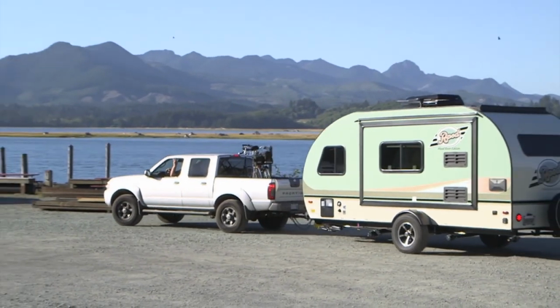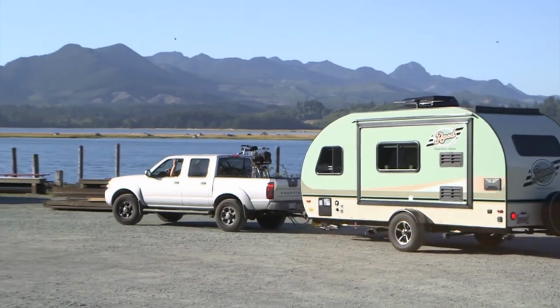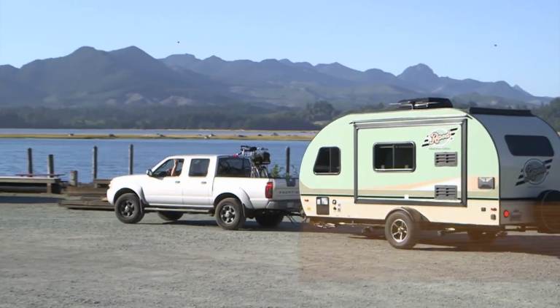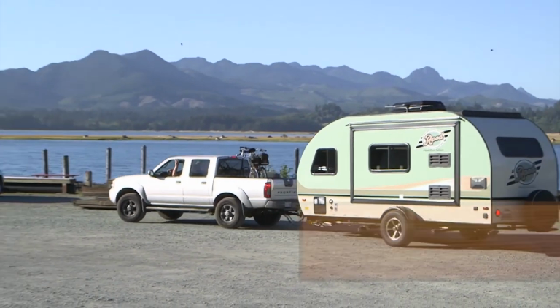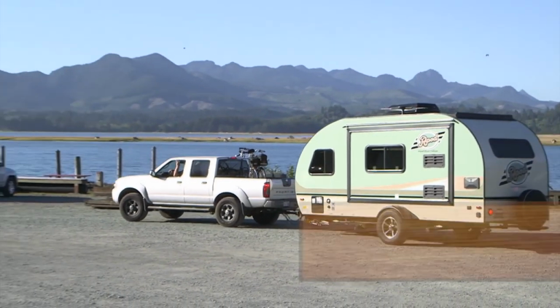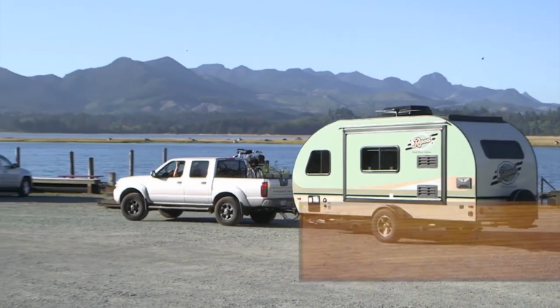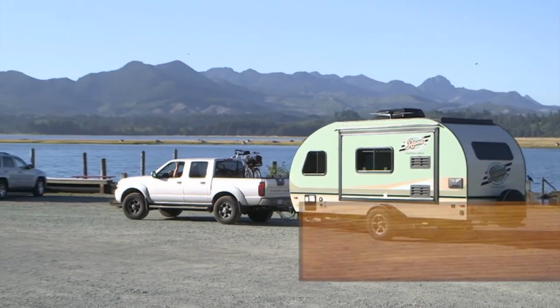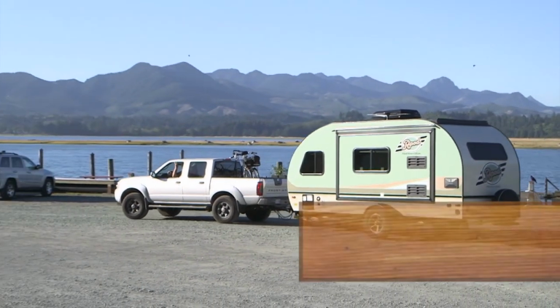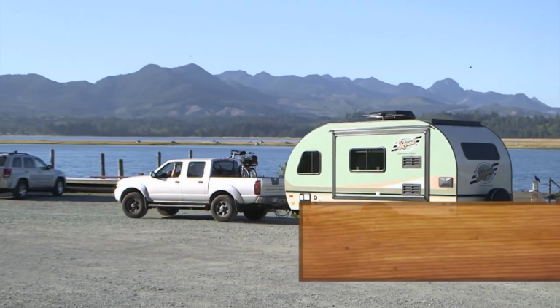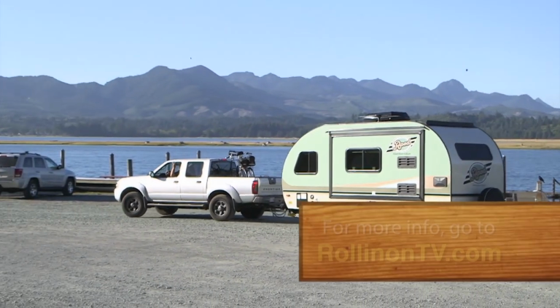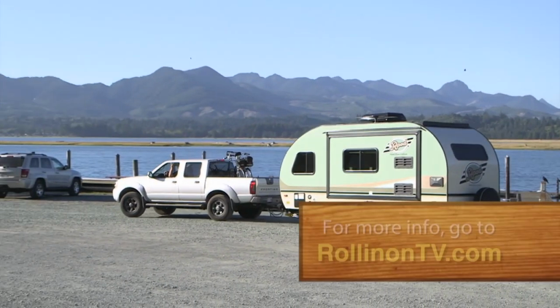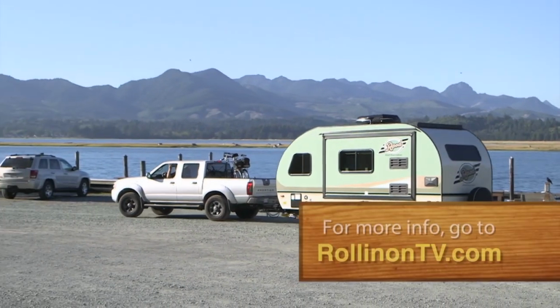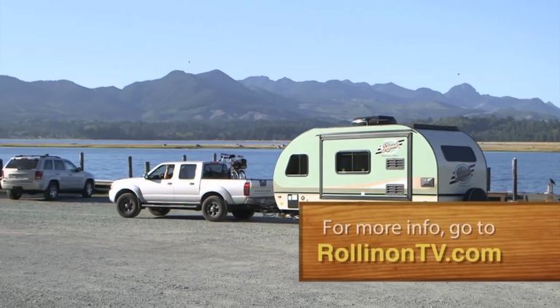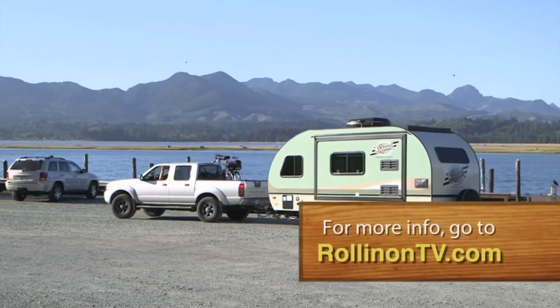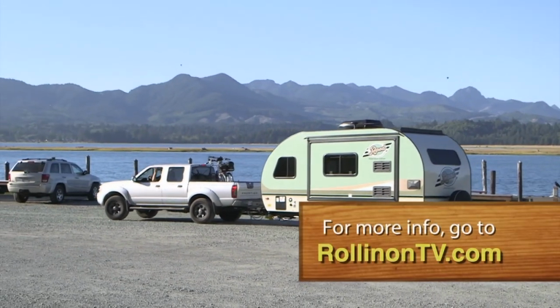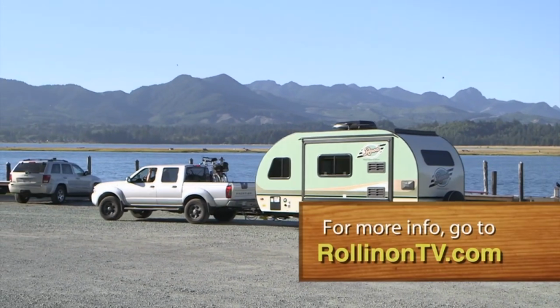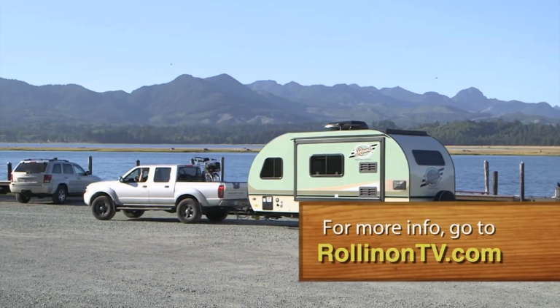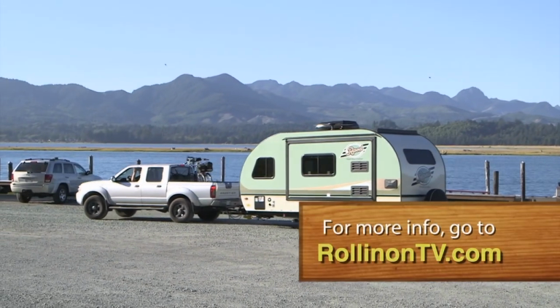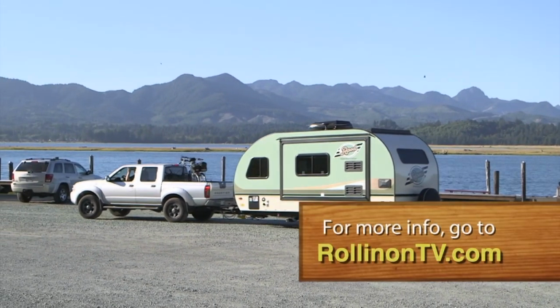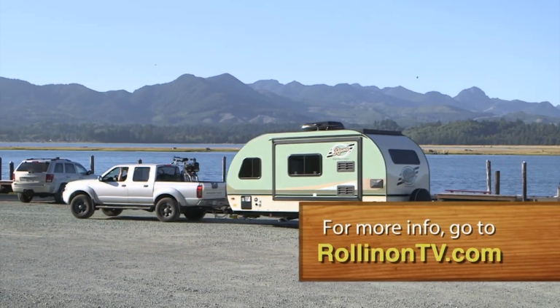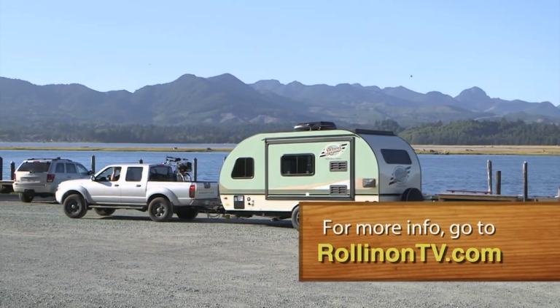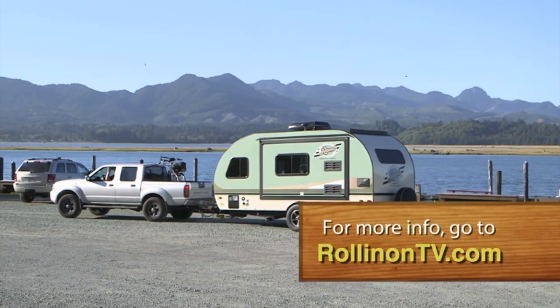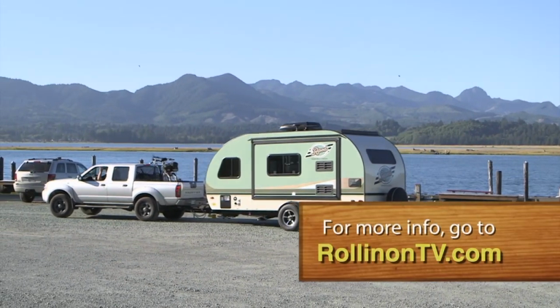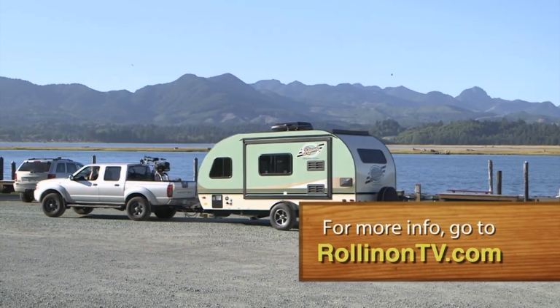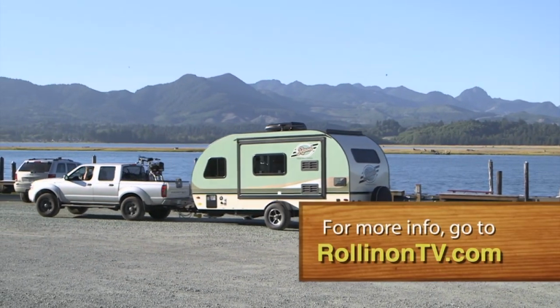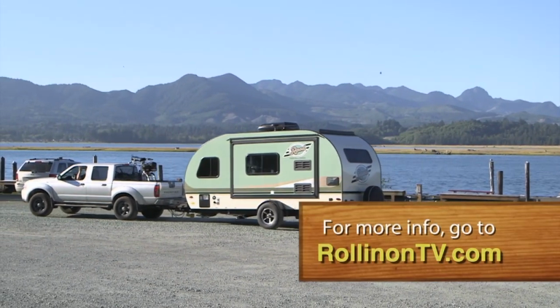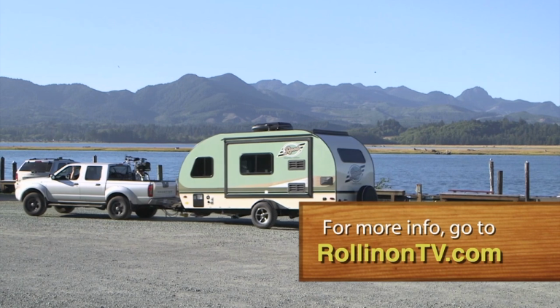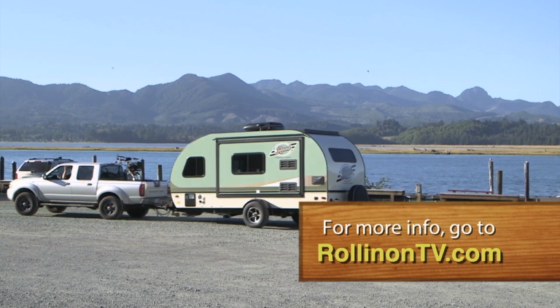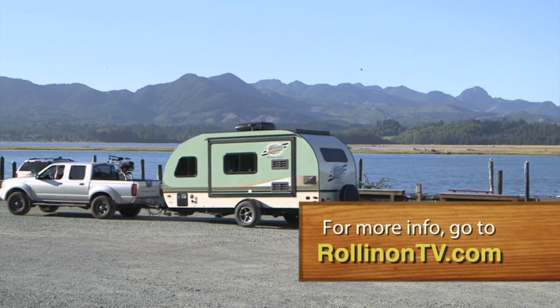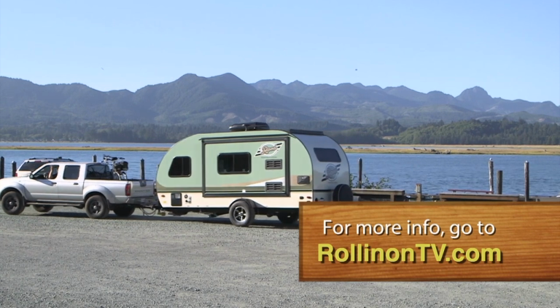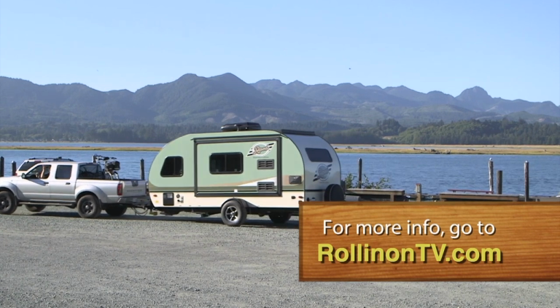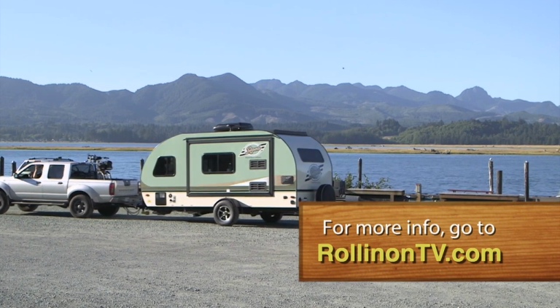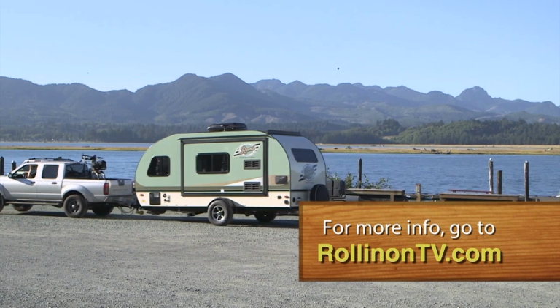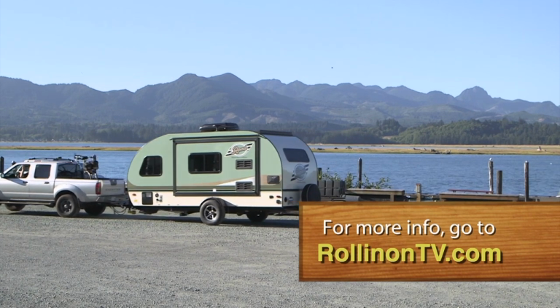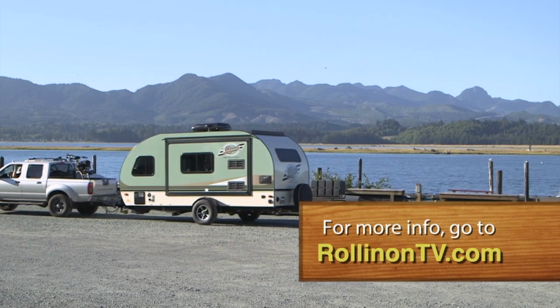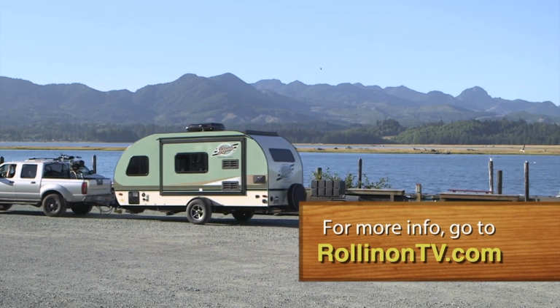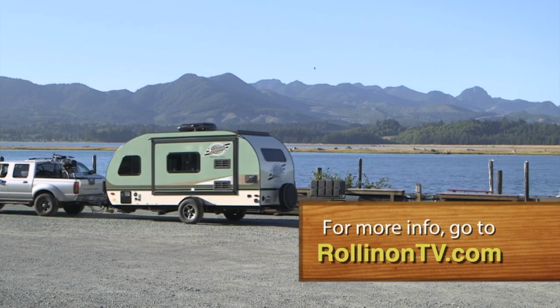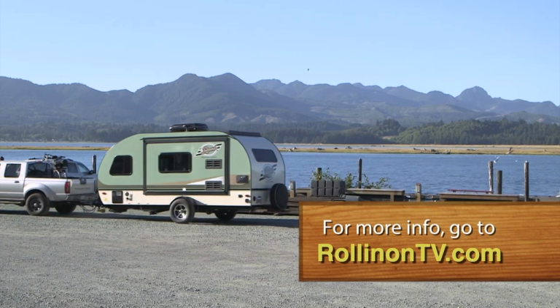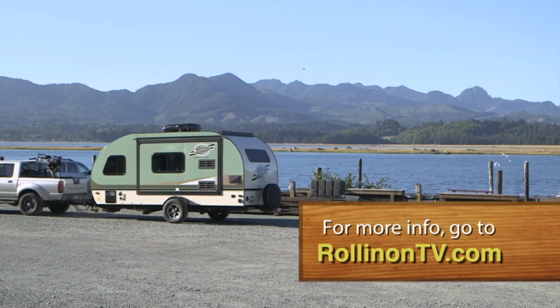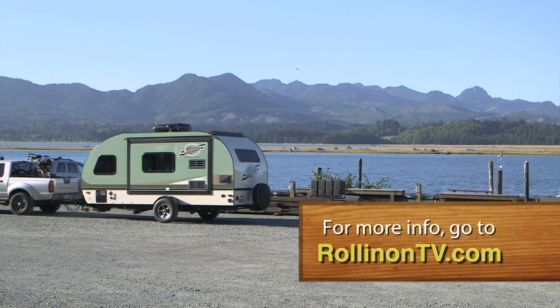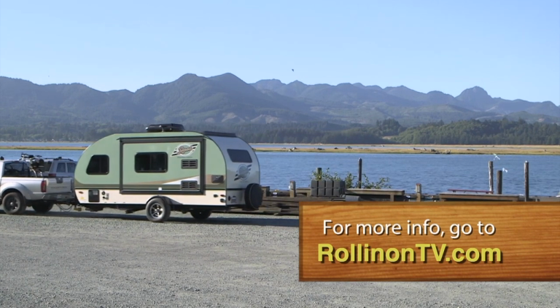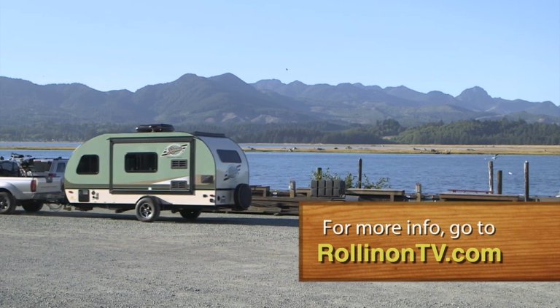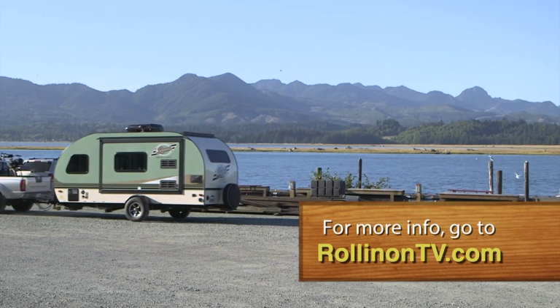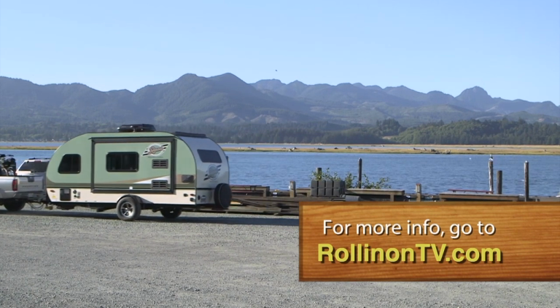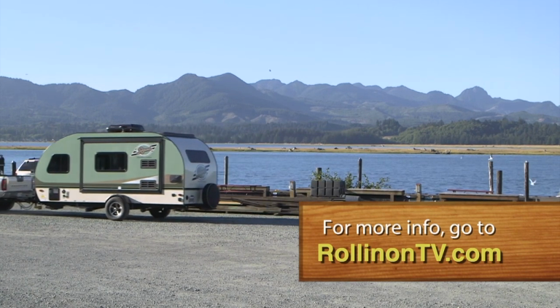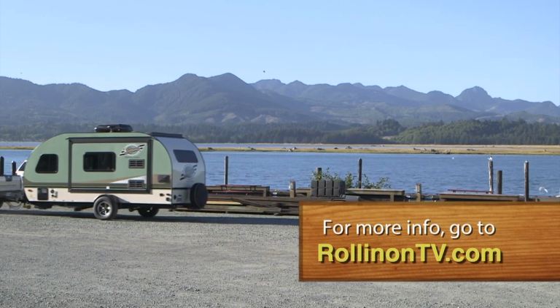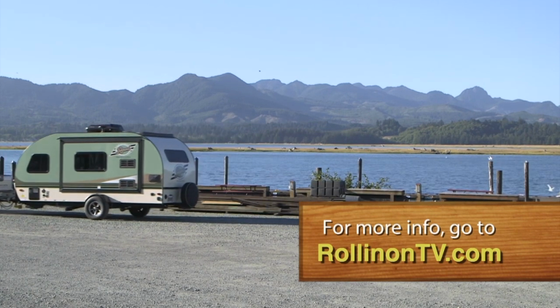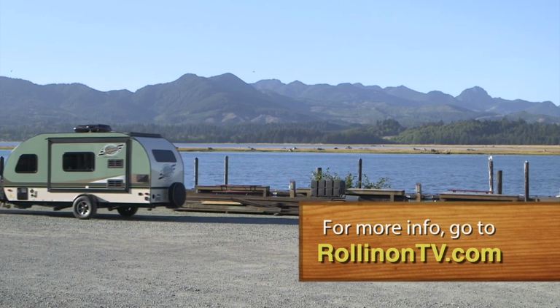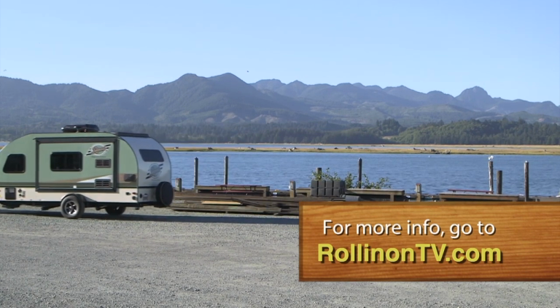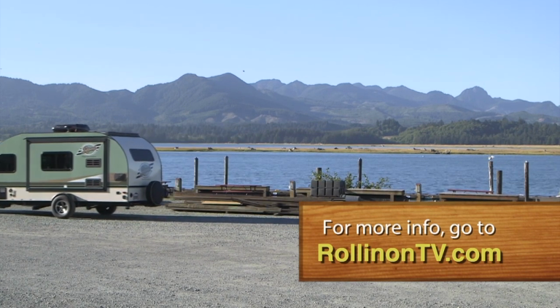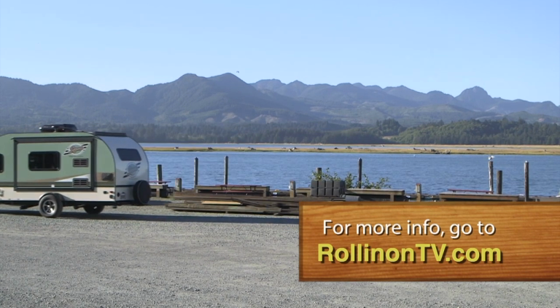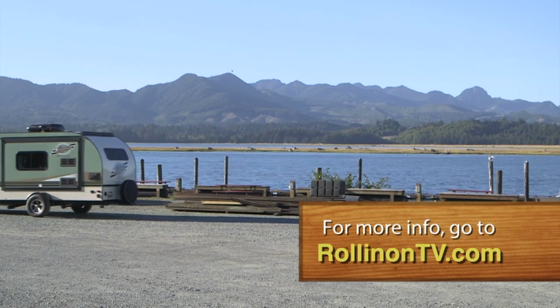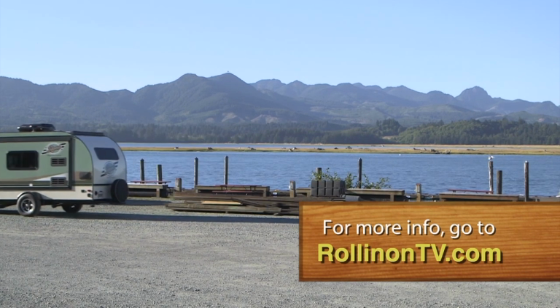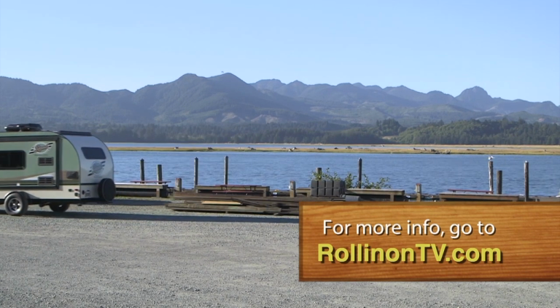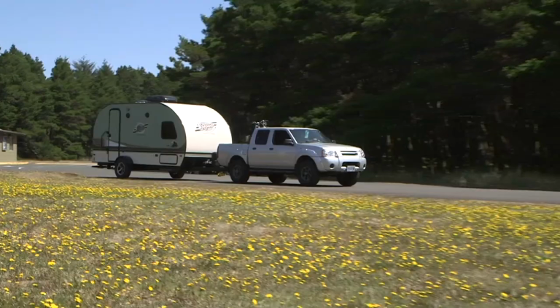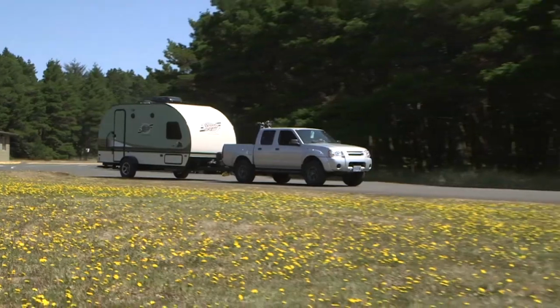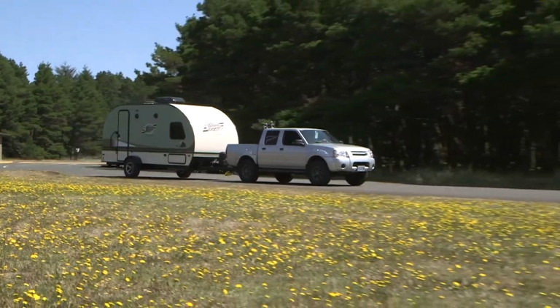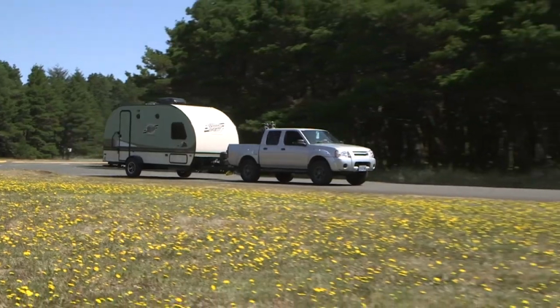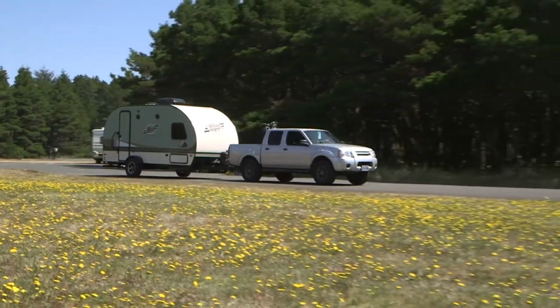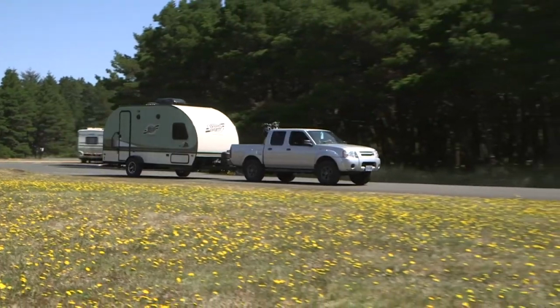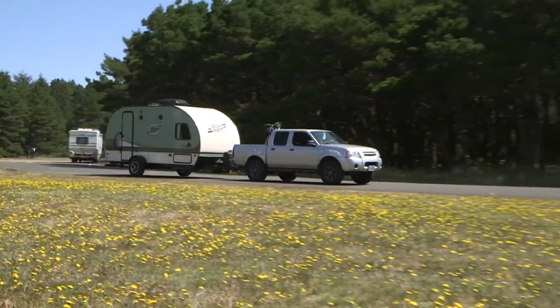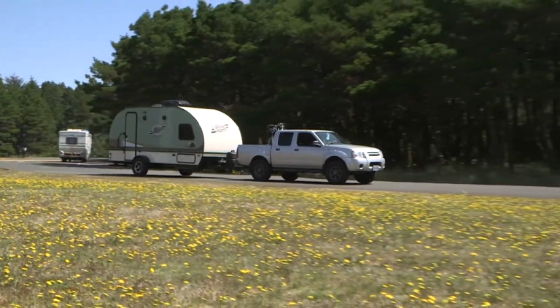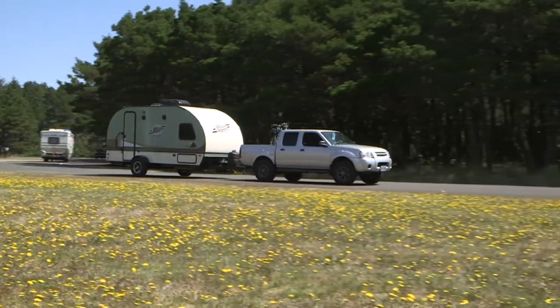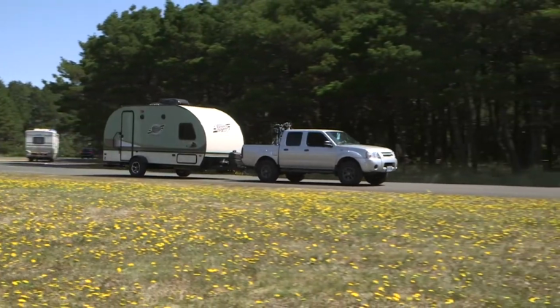For more information about the R-Pod trailer, log on to our website at RollinOnTV.com.